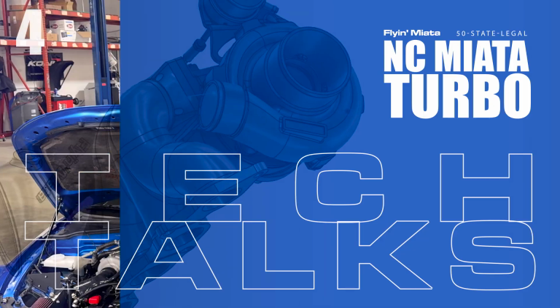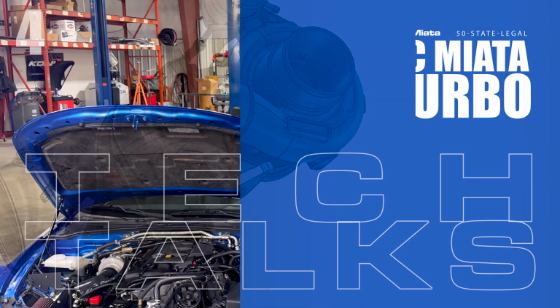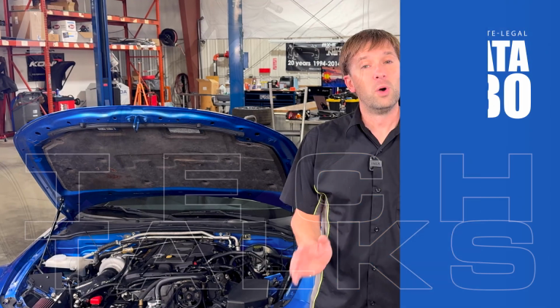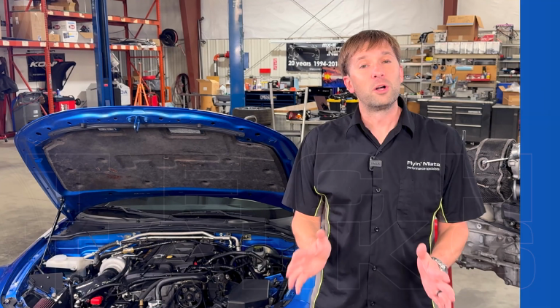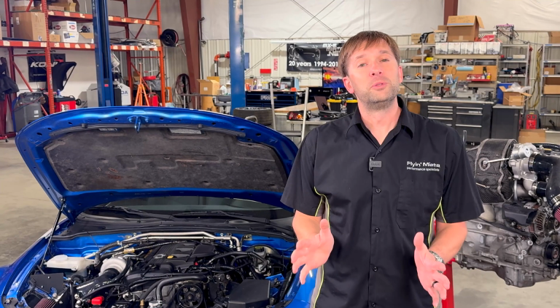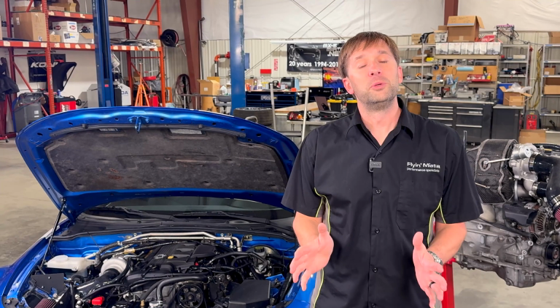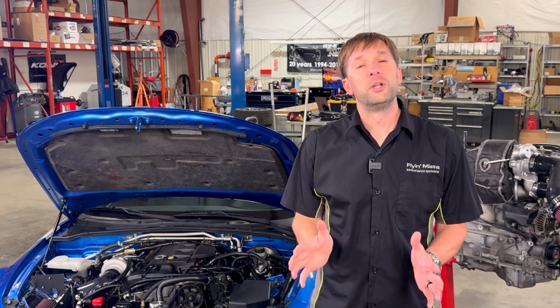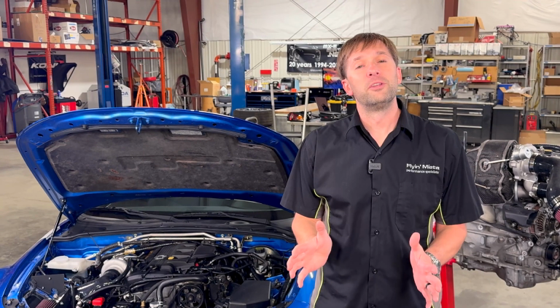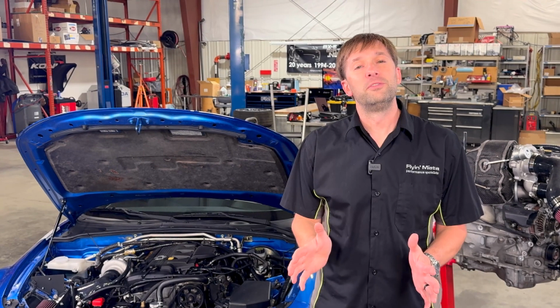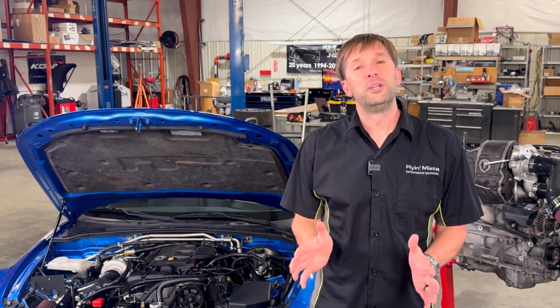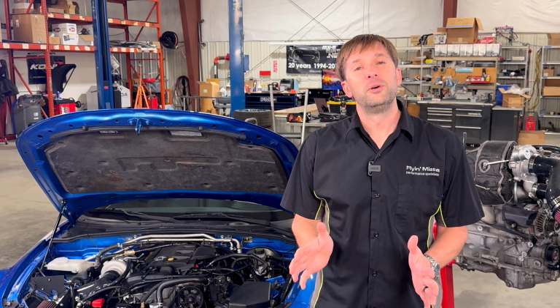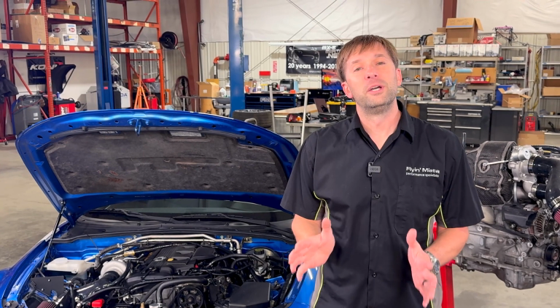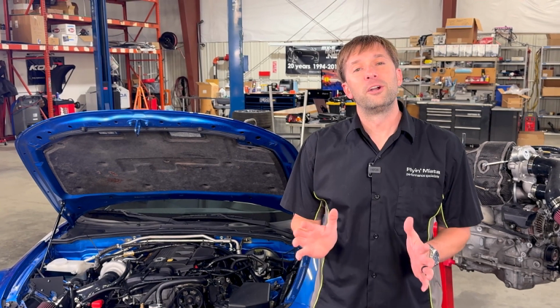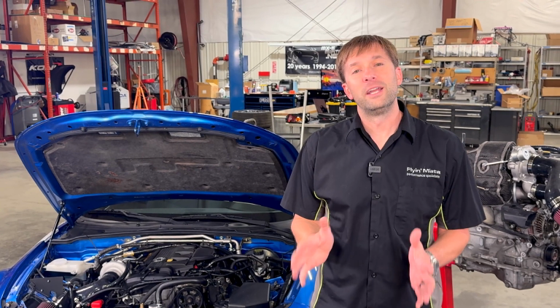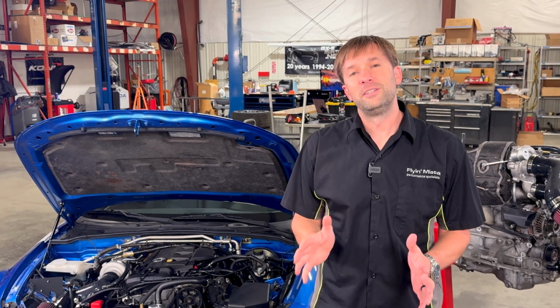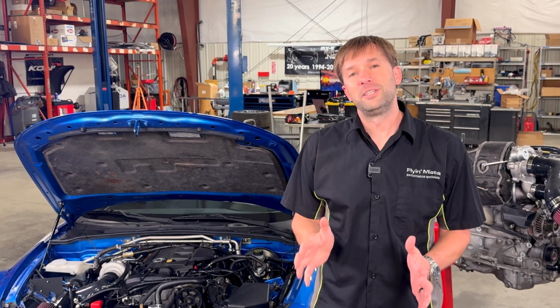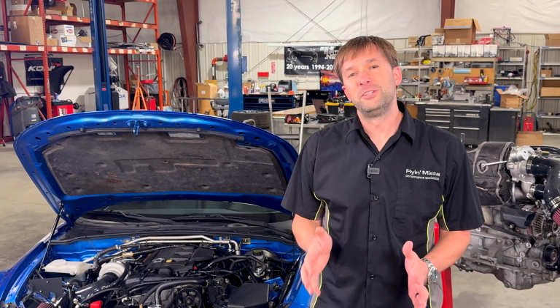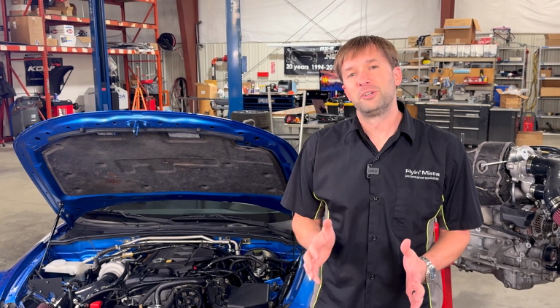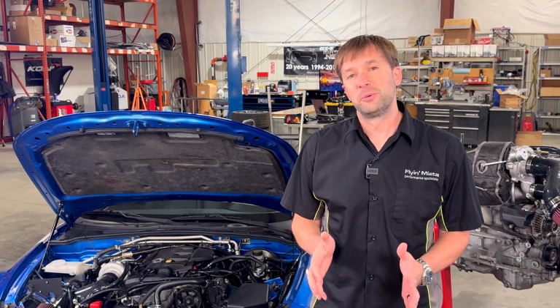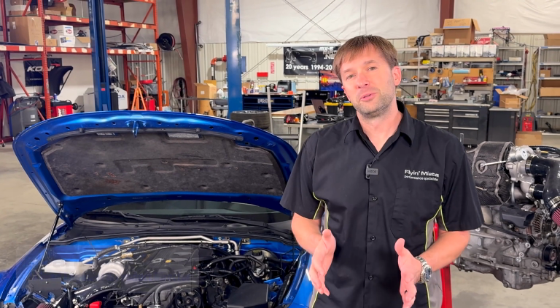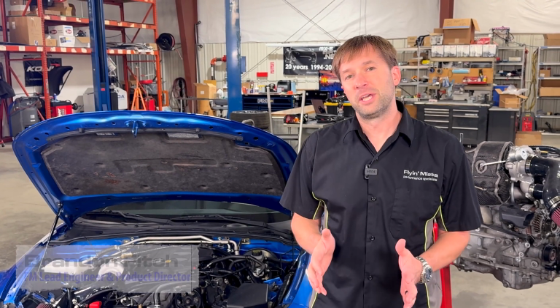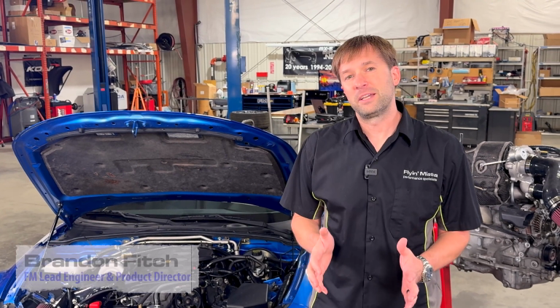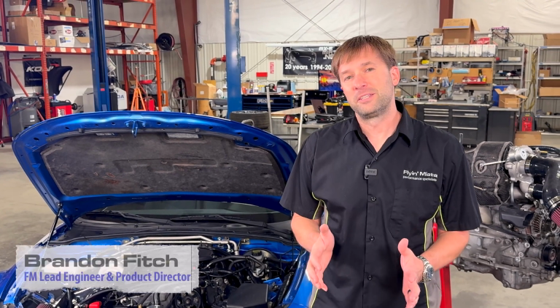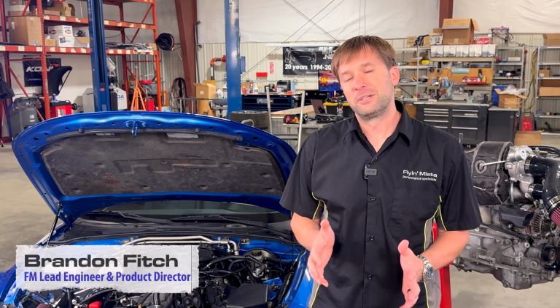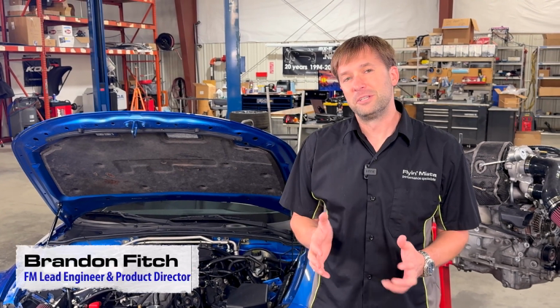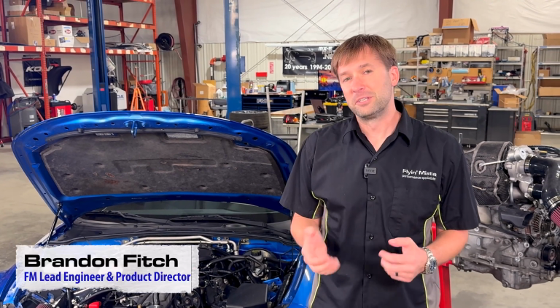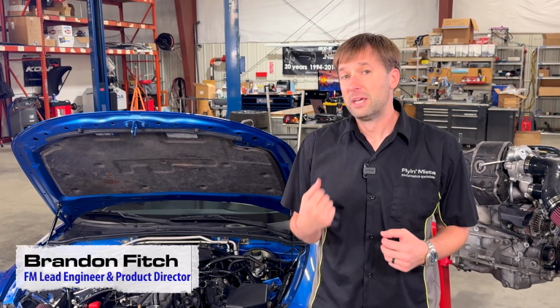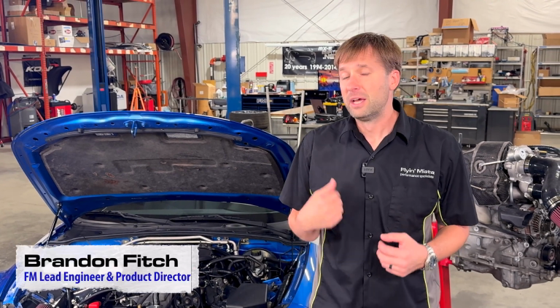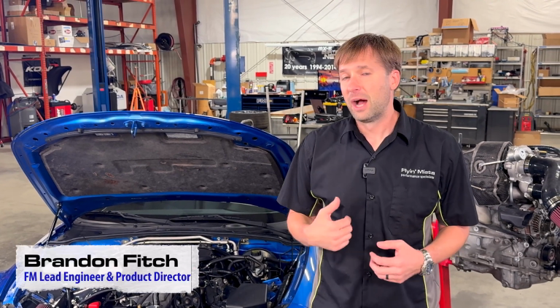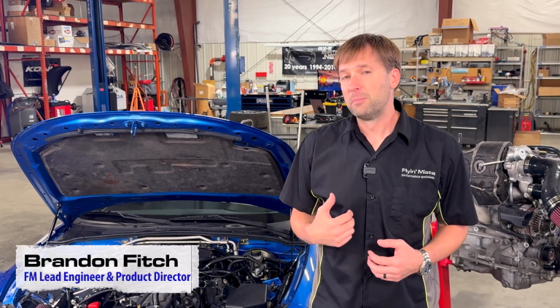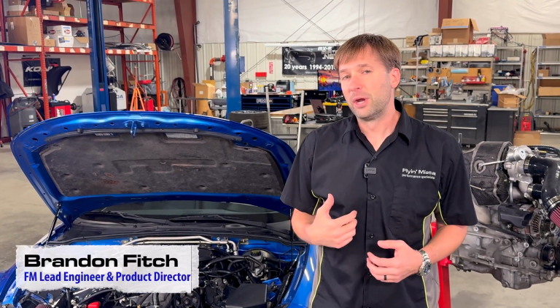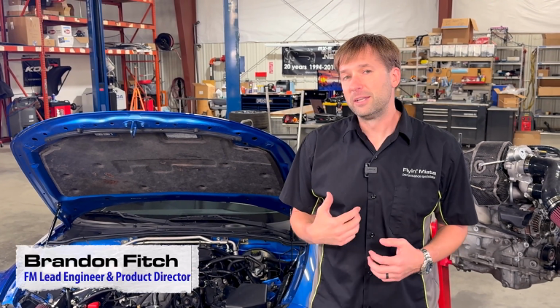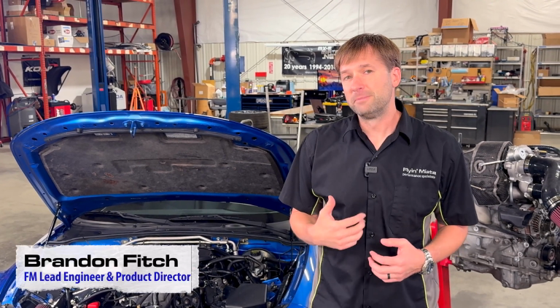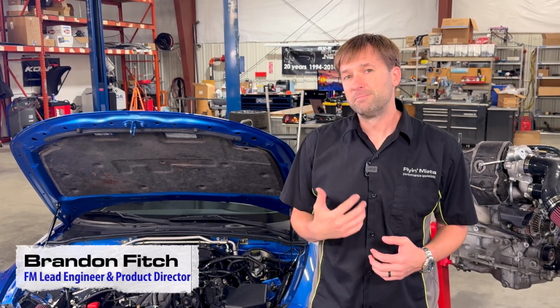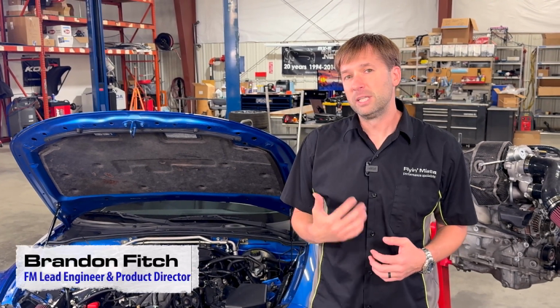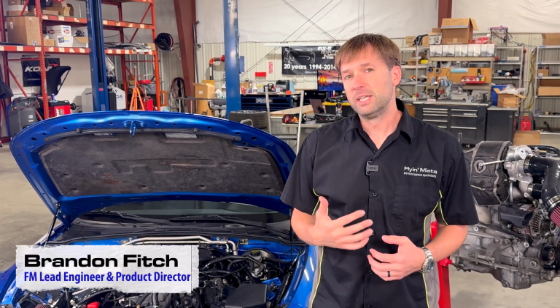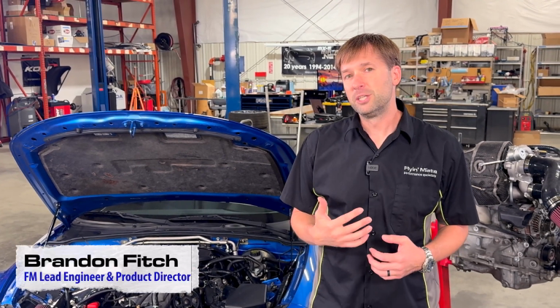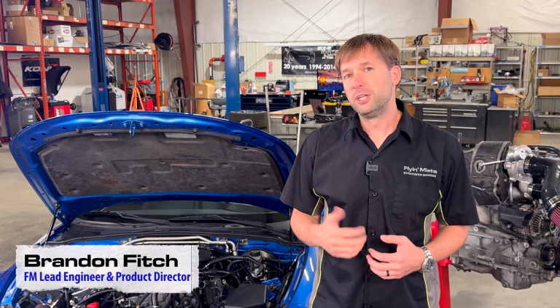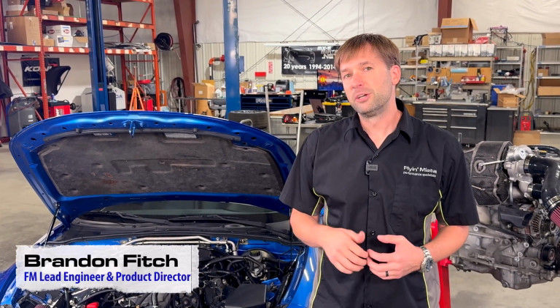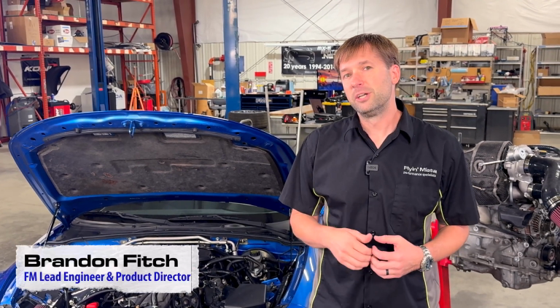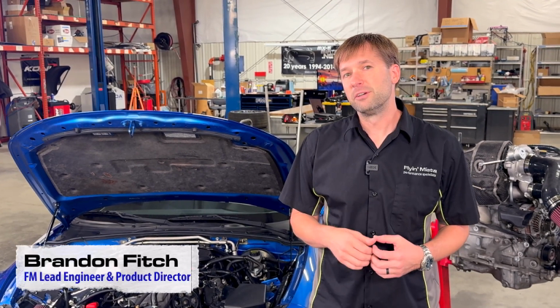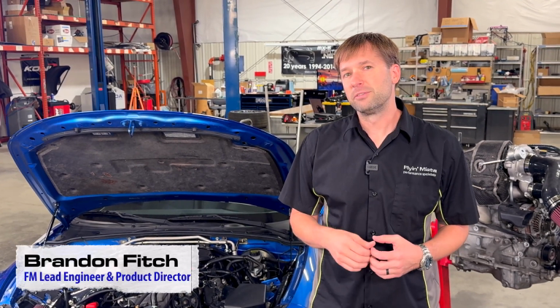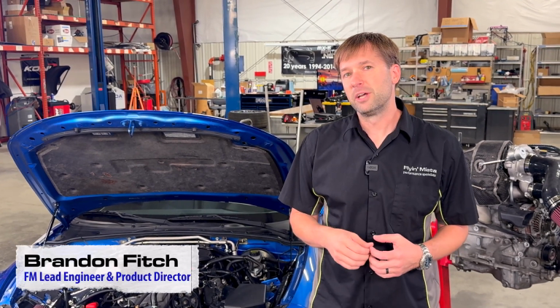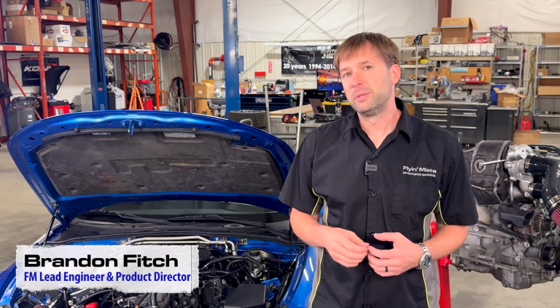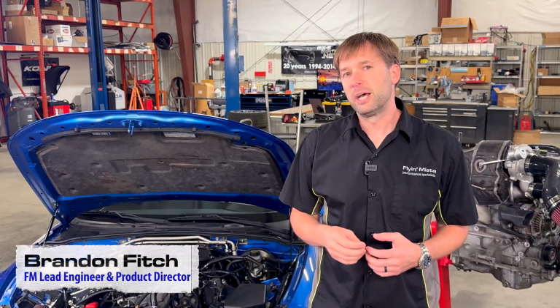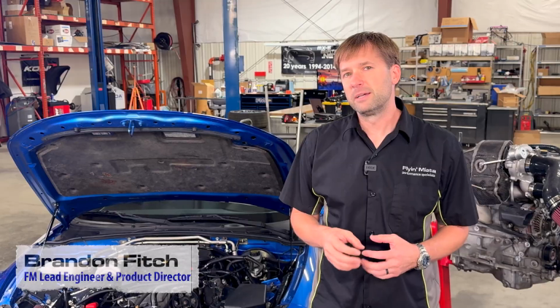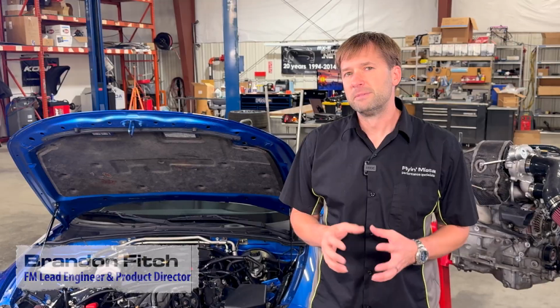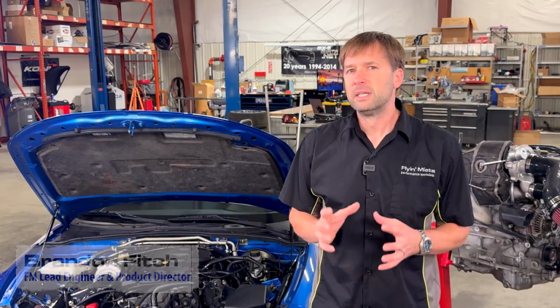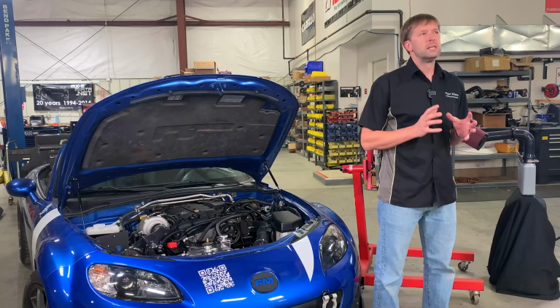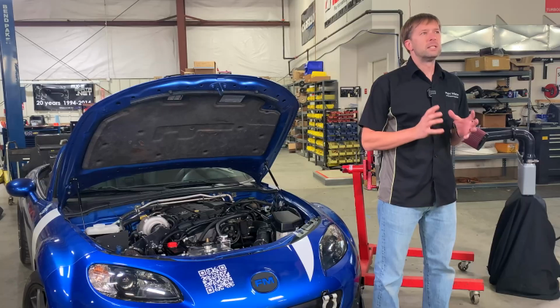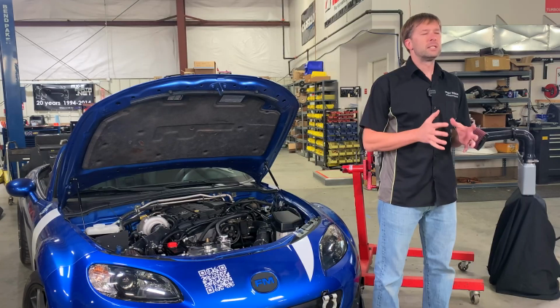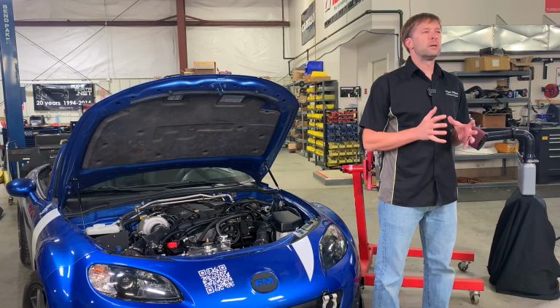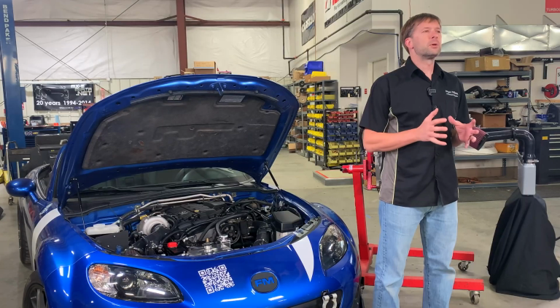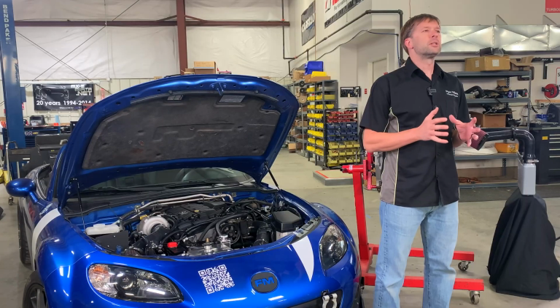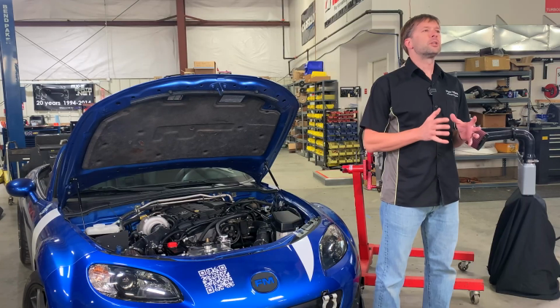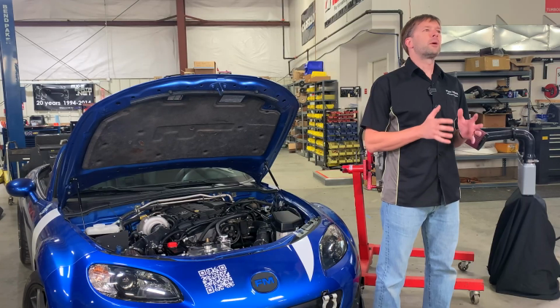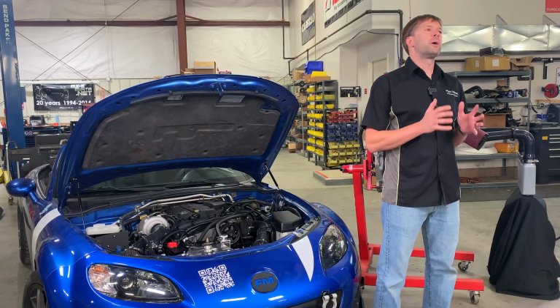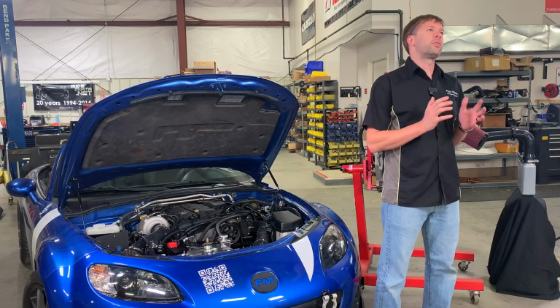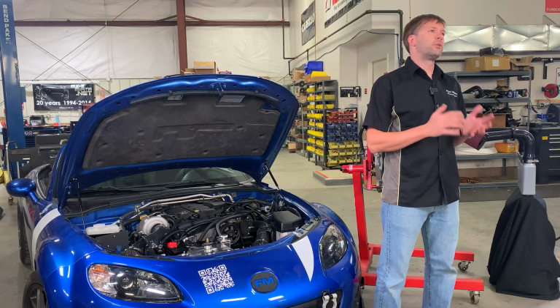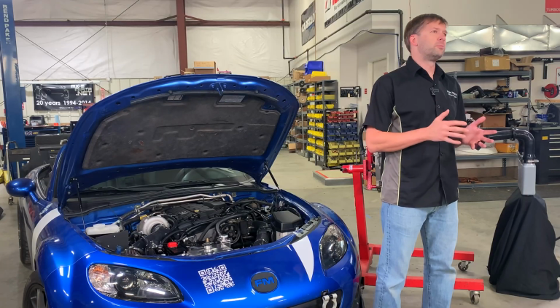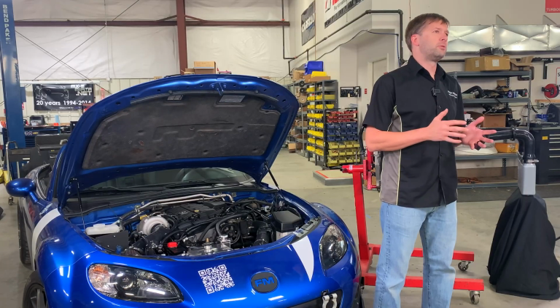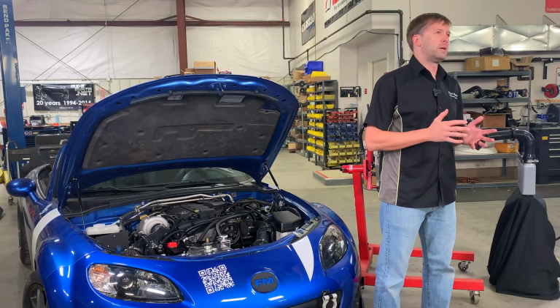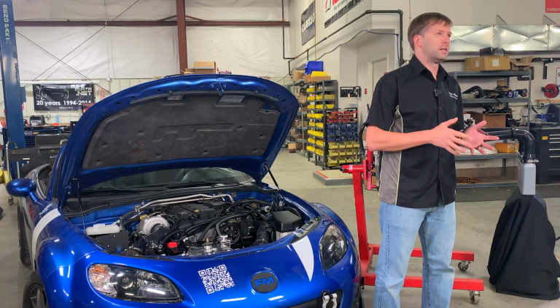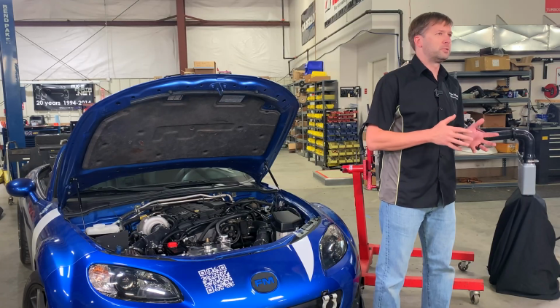Welcome to another video in our NC Turbo Tech series. I'm Brandon, lead engineer here at Flying Miata, and today we're going to talk about thermal management.